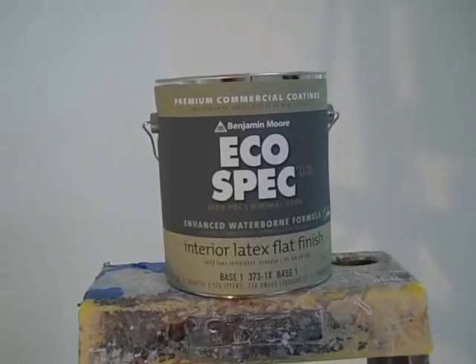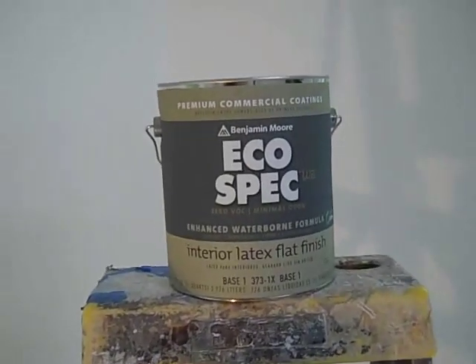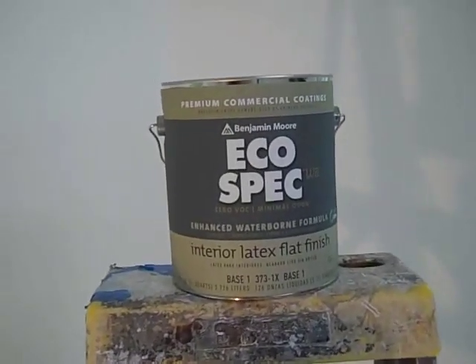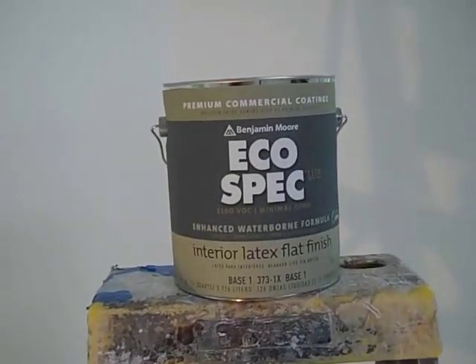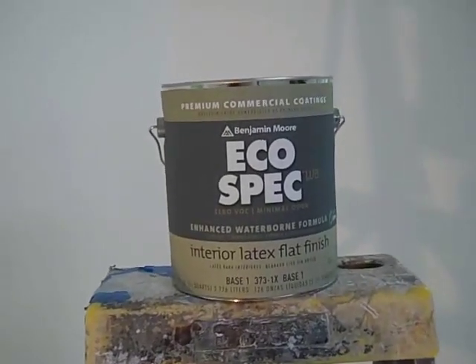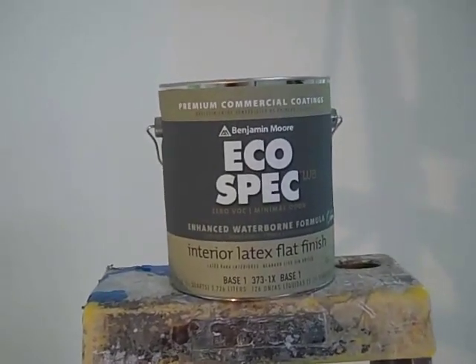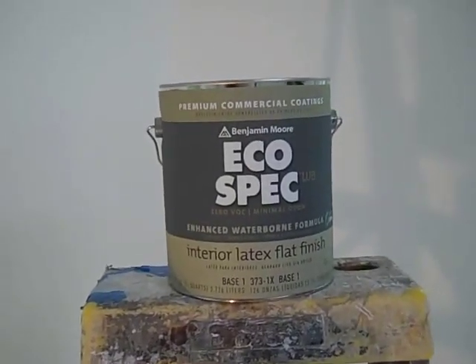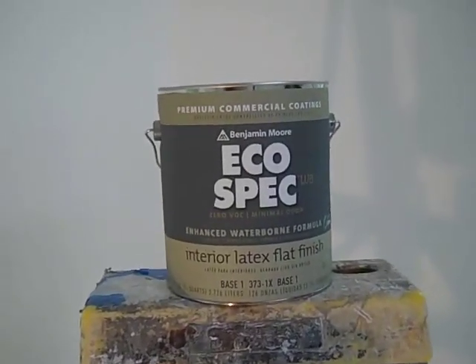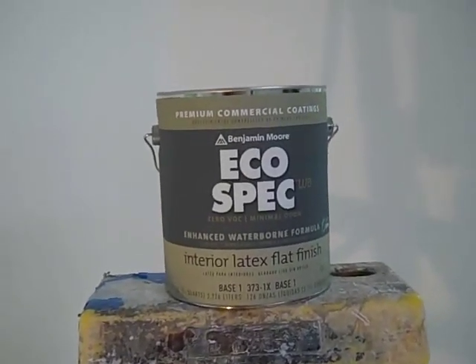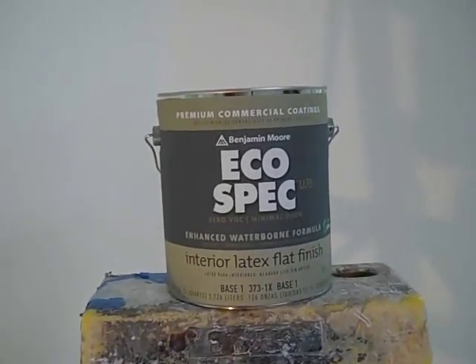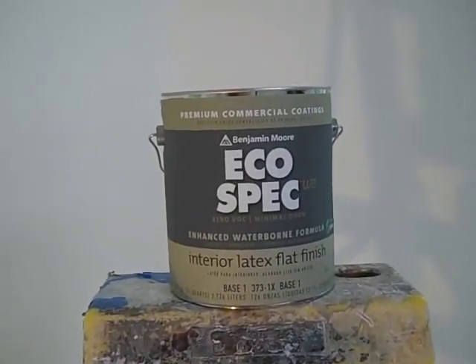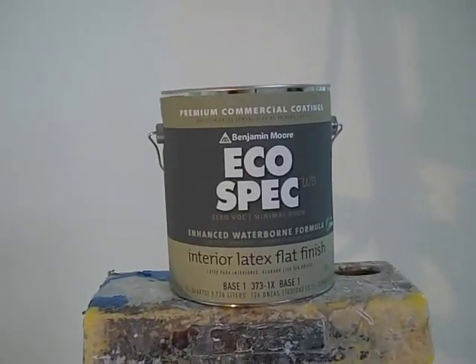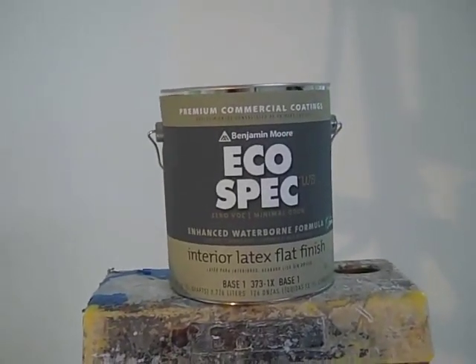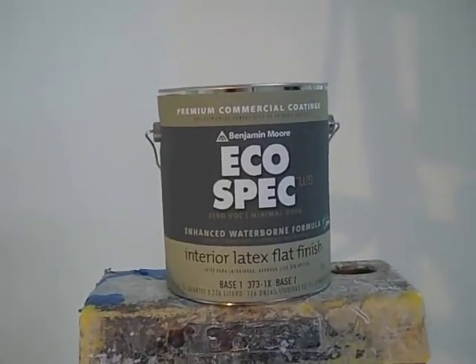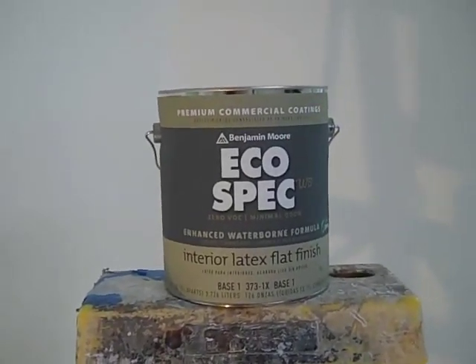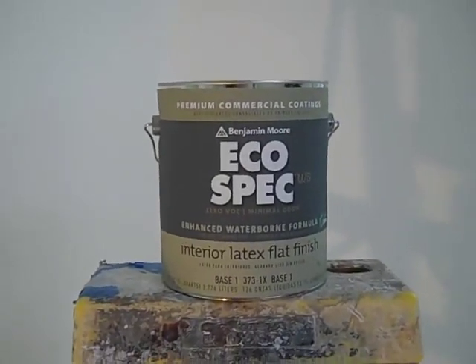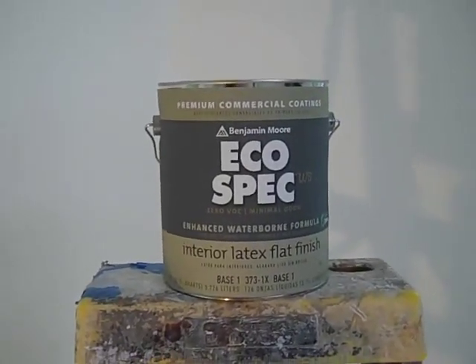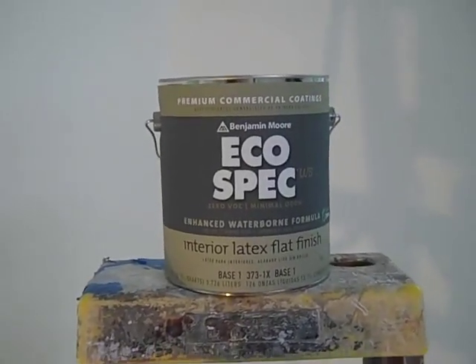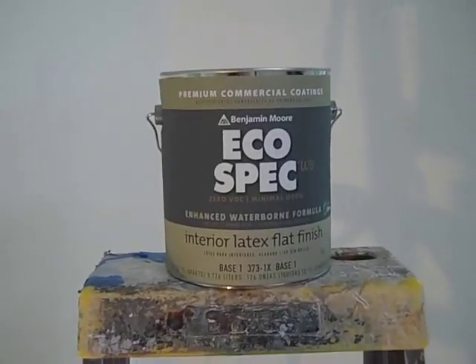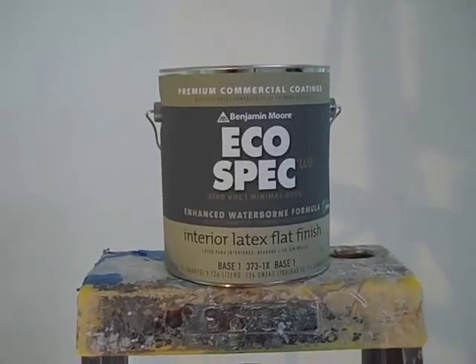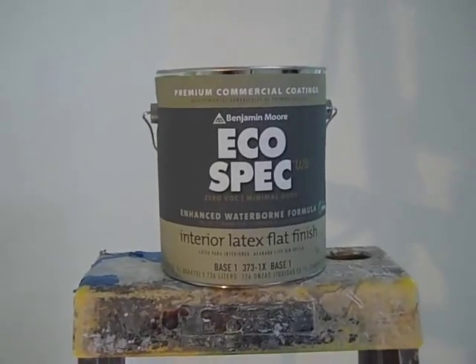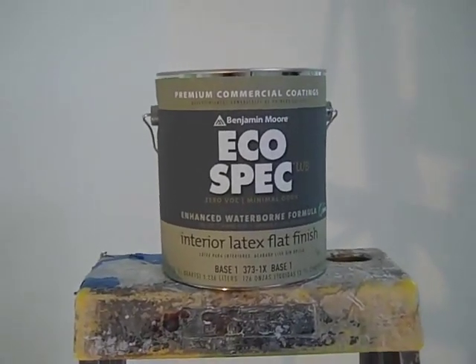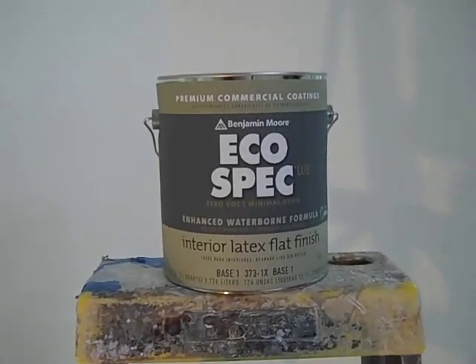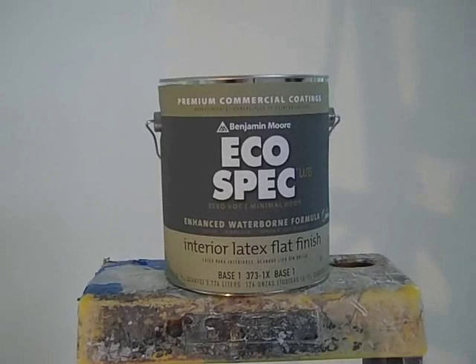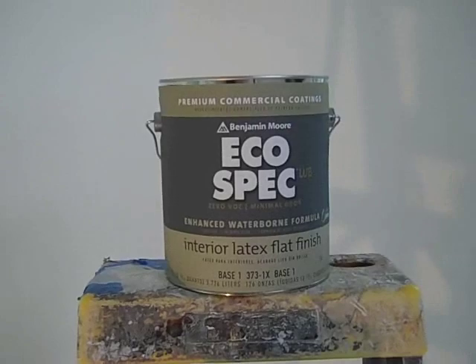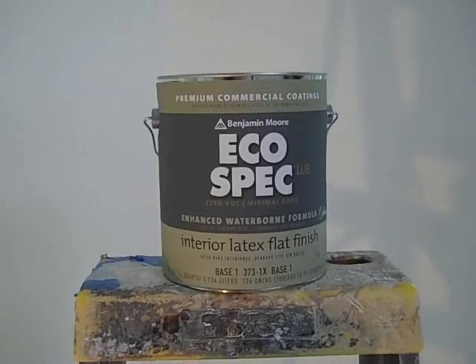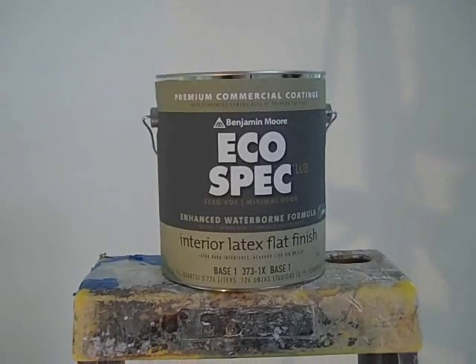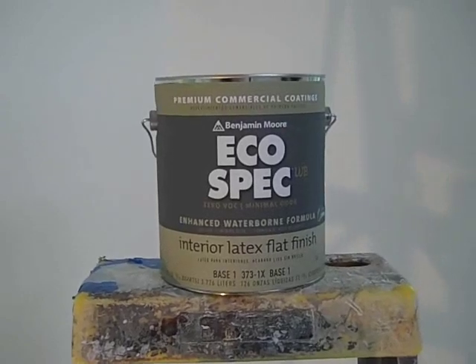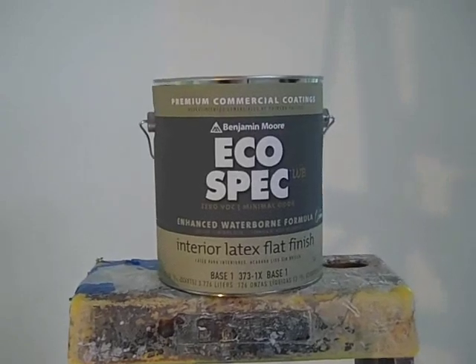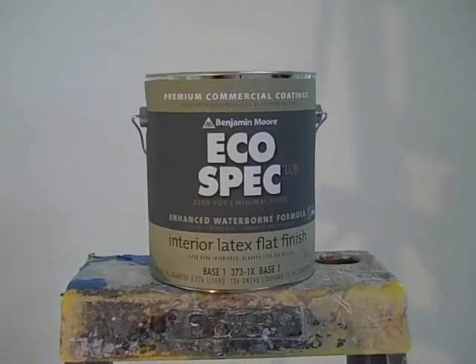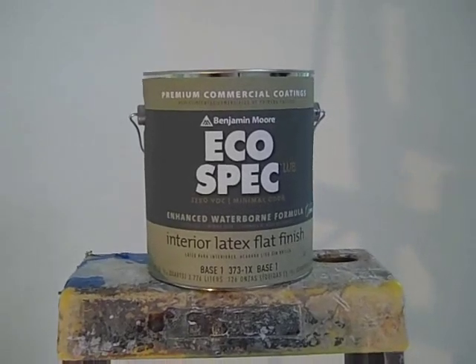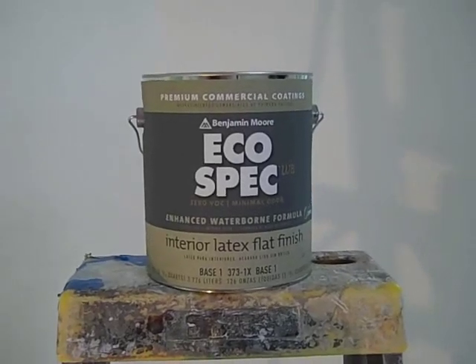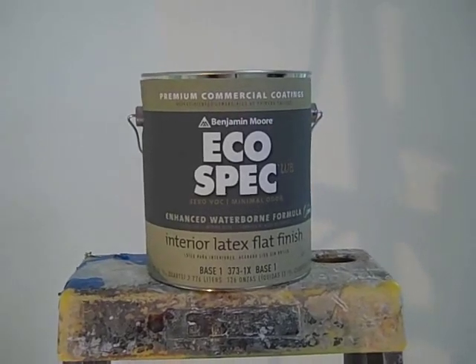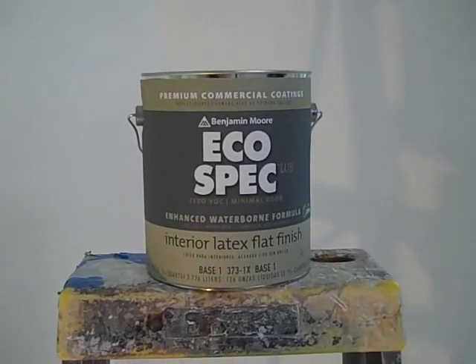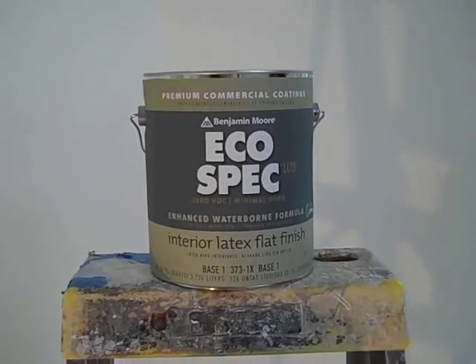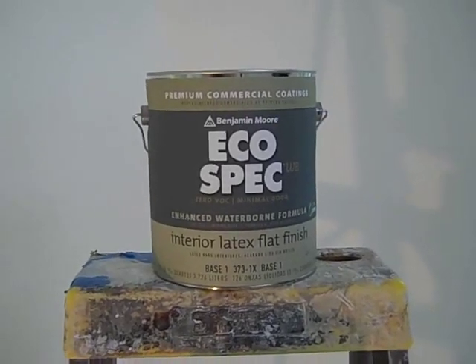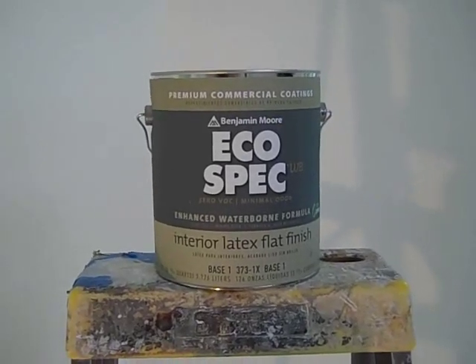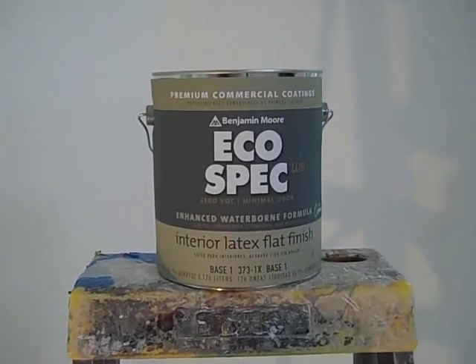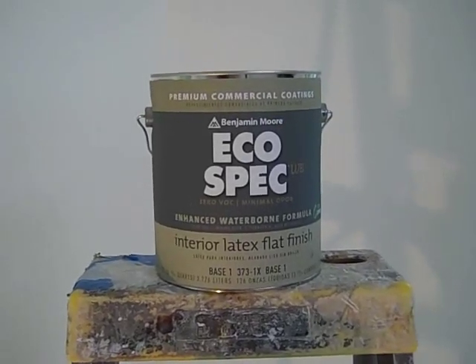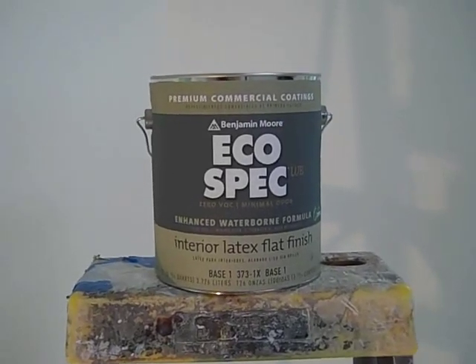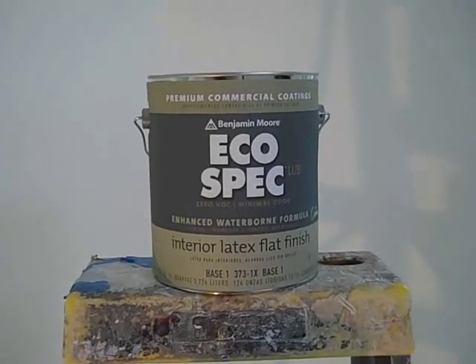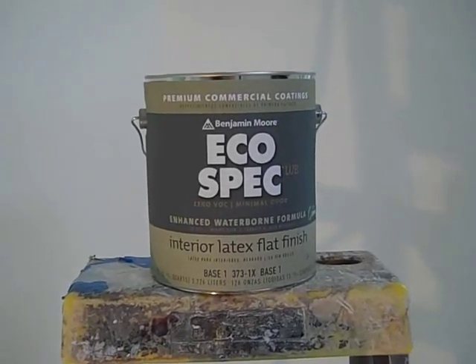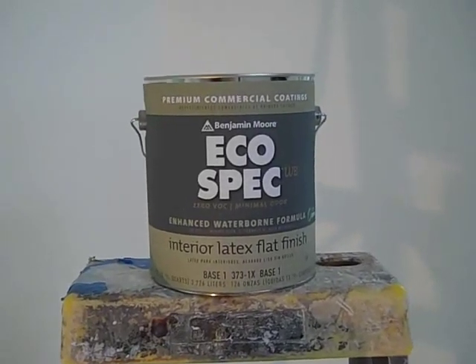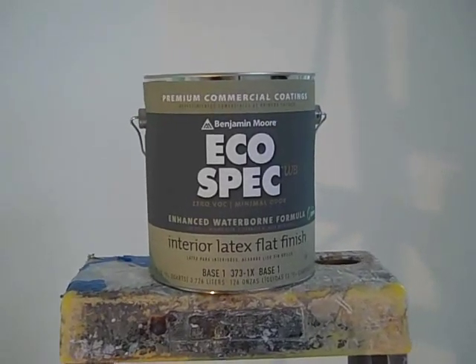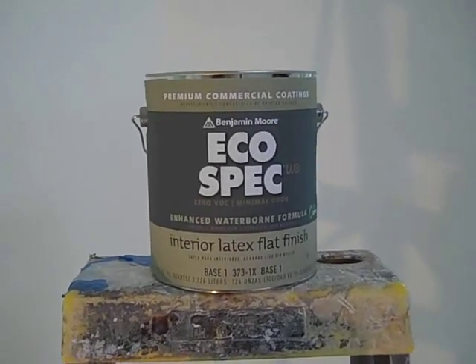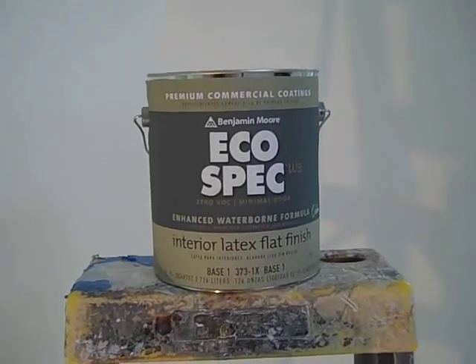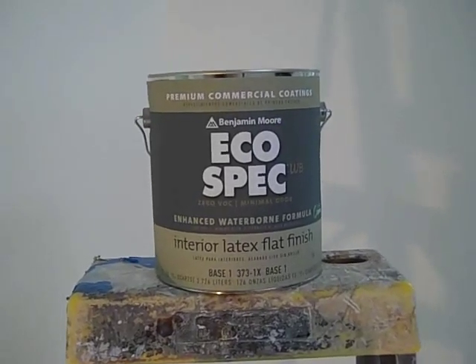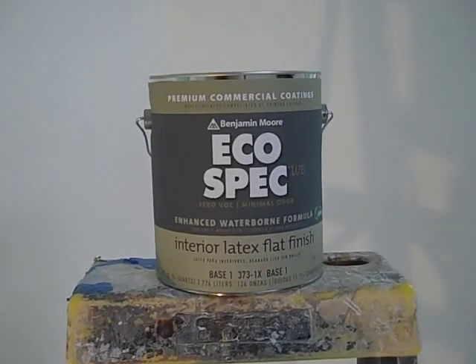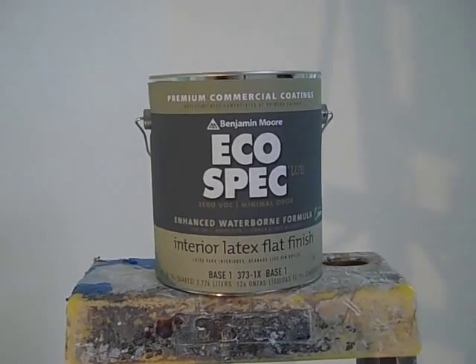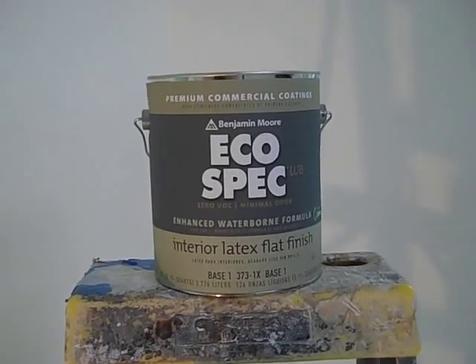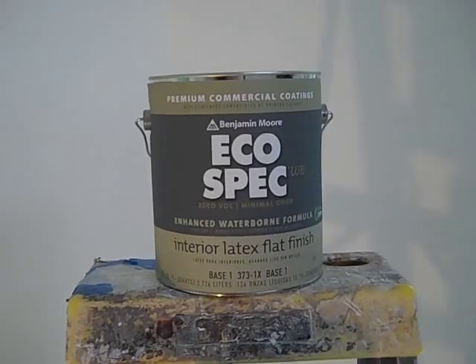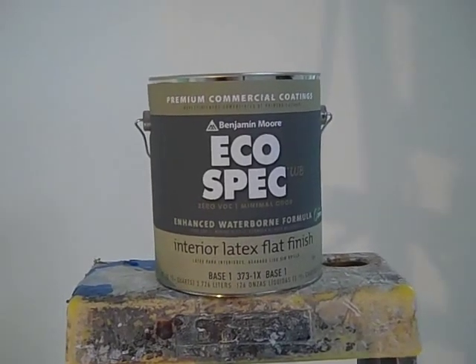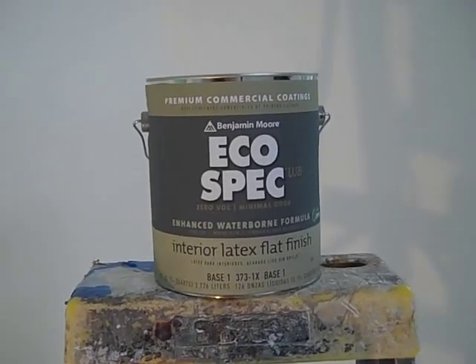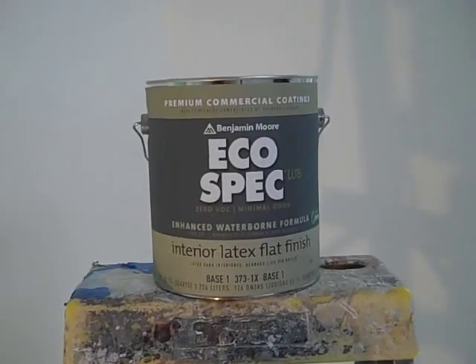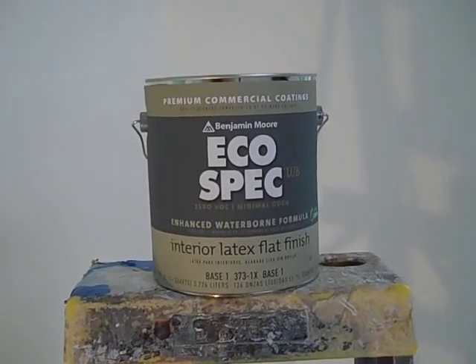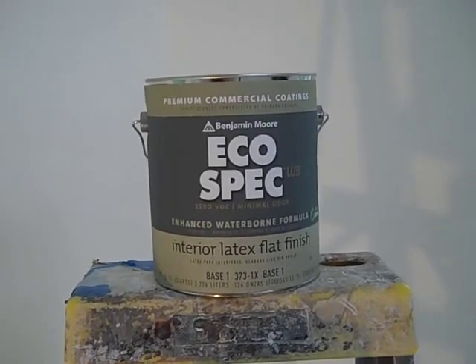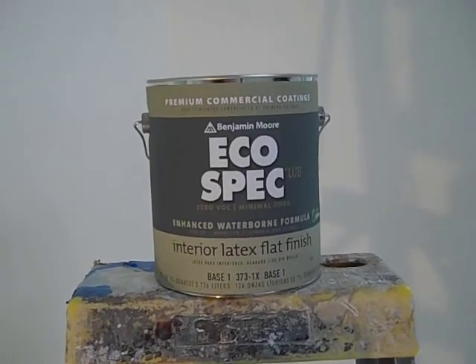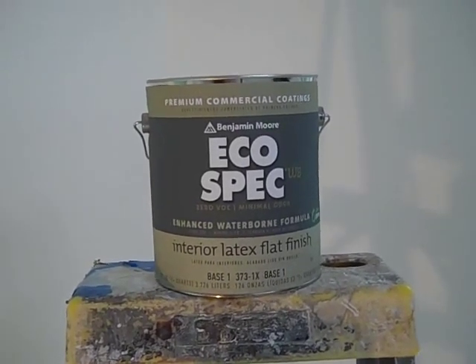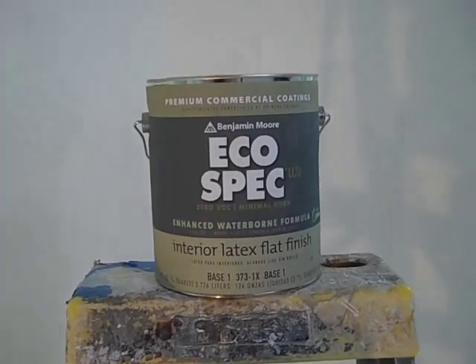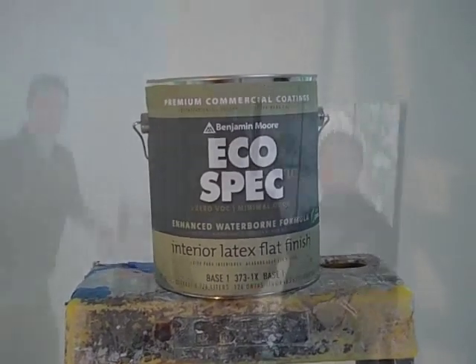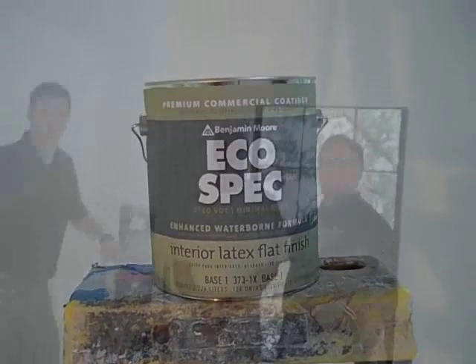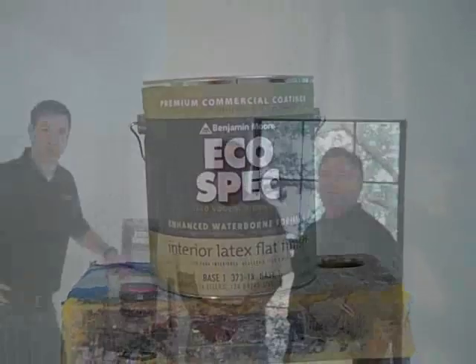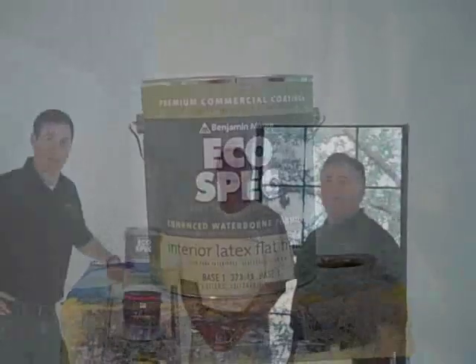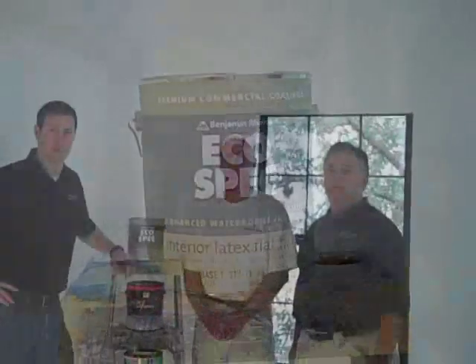I've got Mike Walsh from Walsh Painting and I've got Clement from Clements Paints and Arrow Painting, and we're going to tell you what we think.